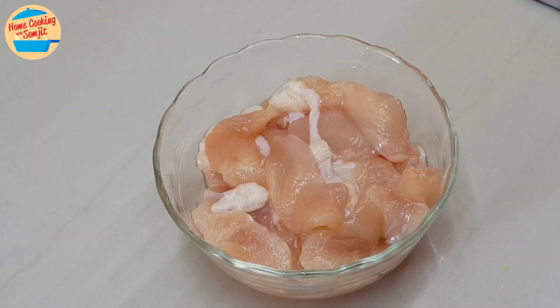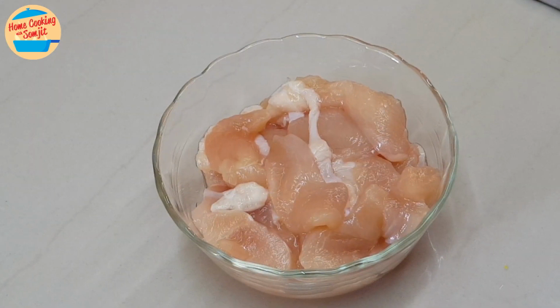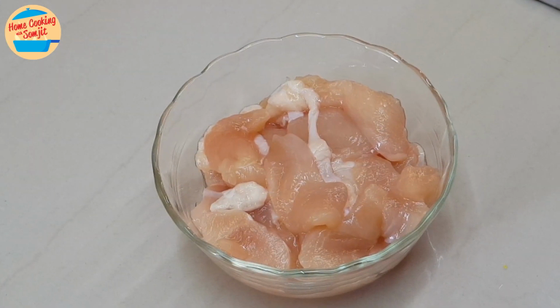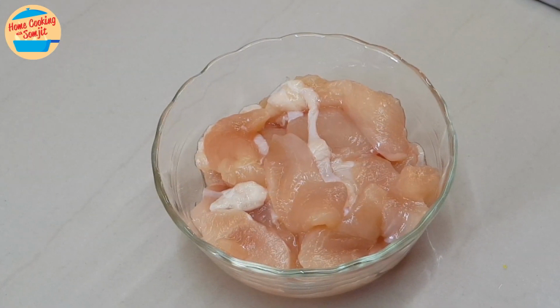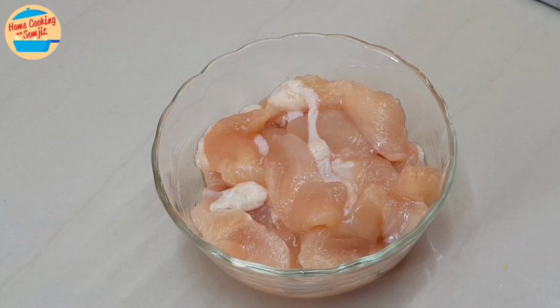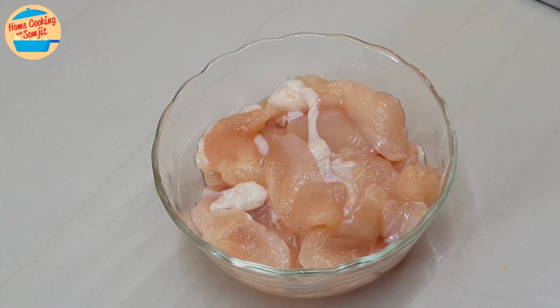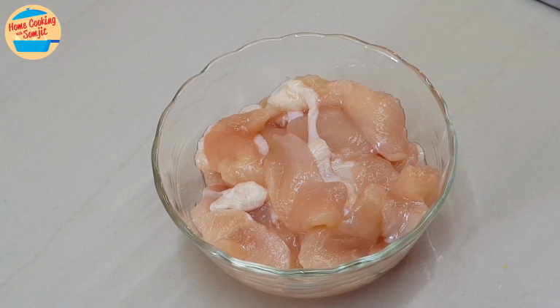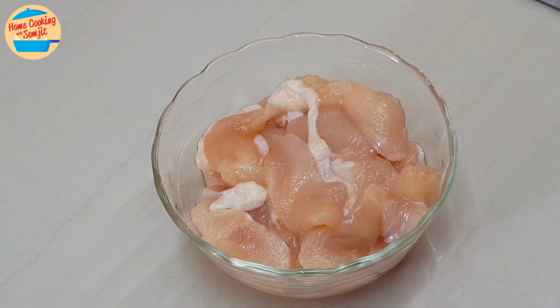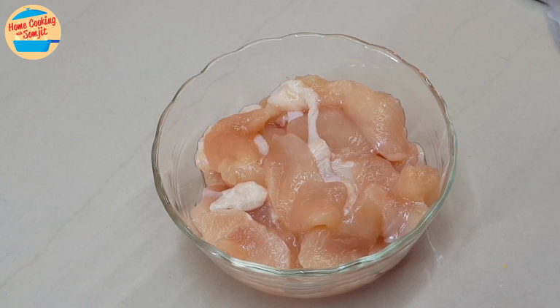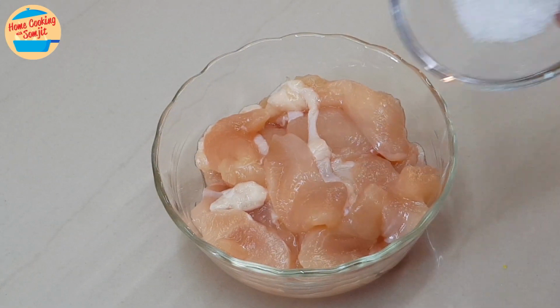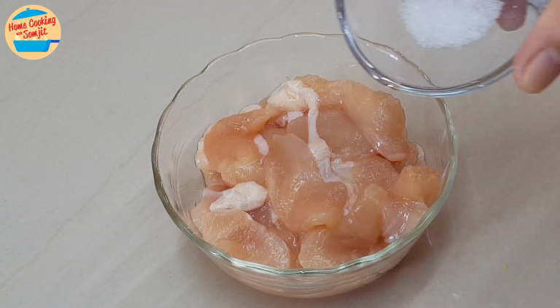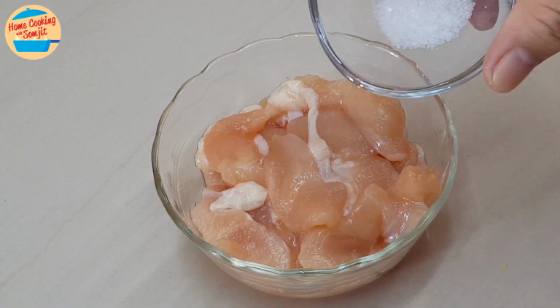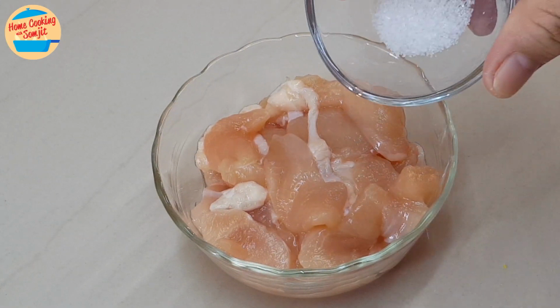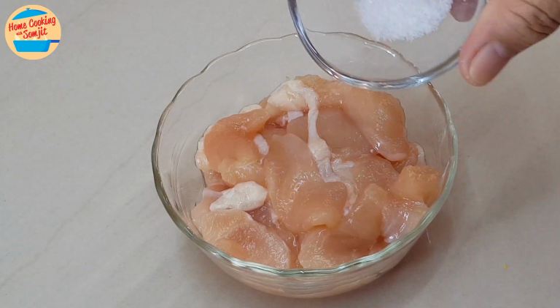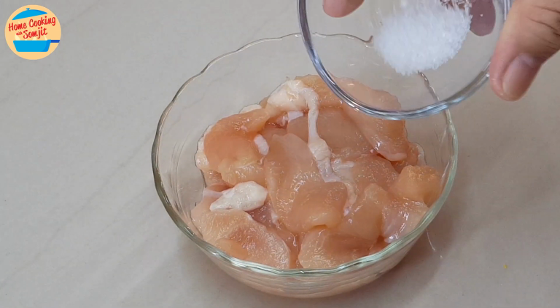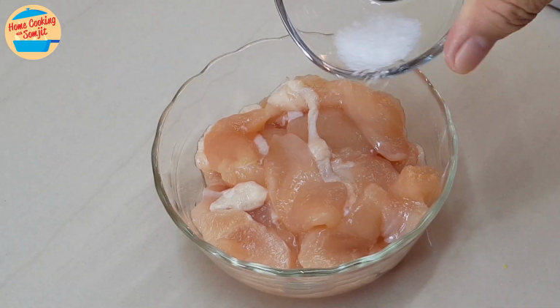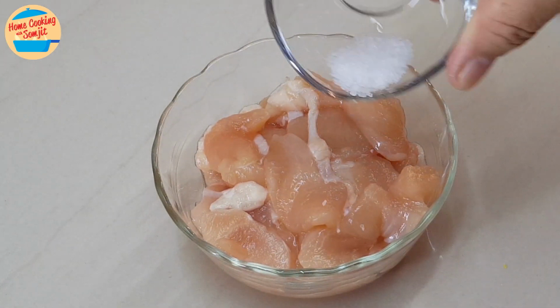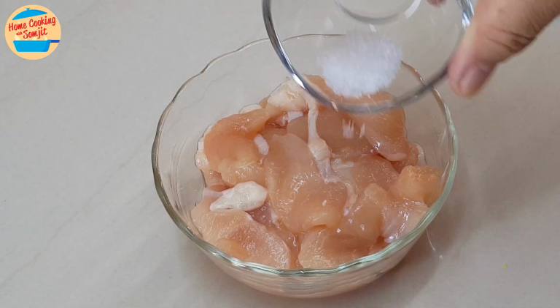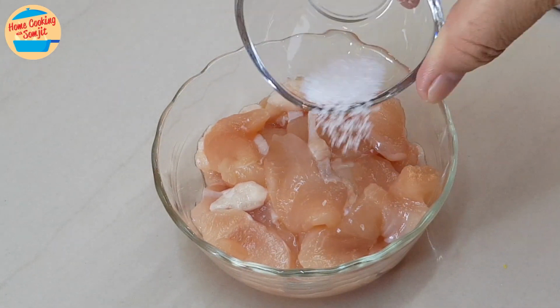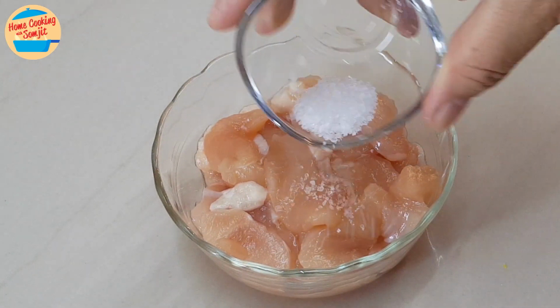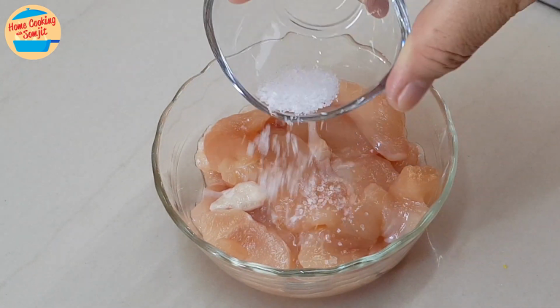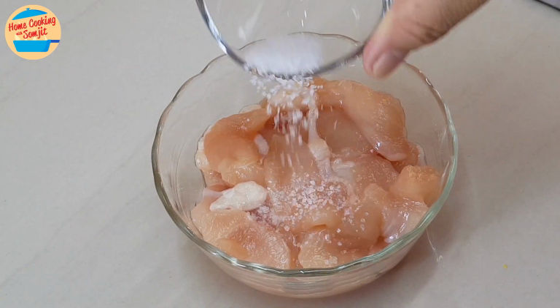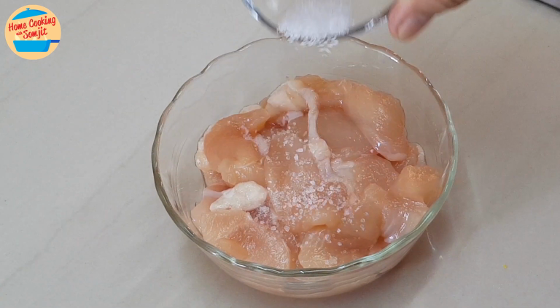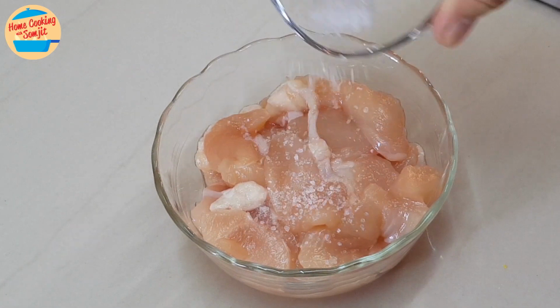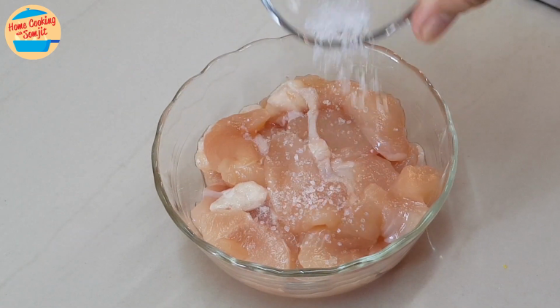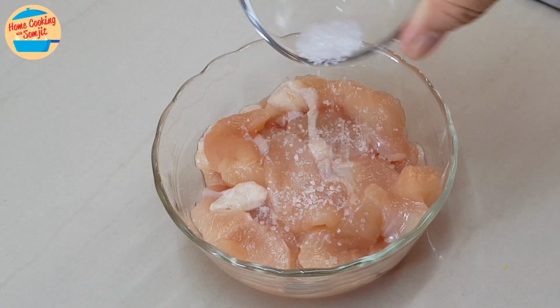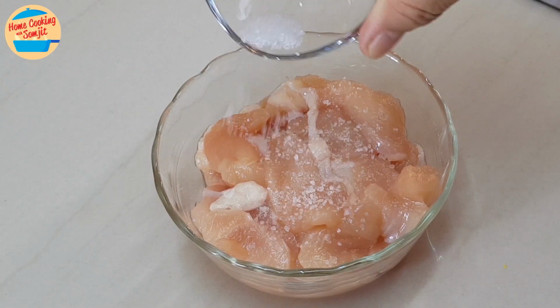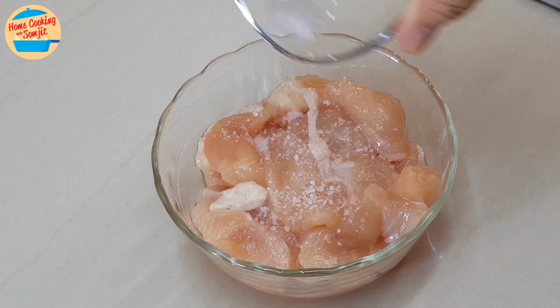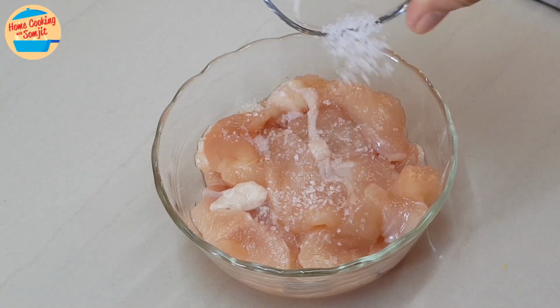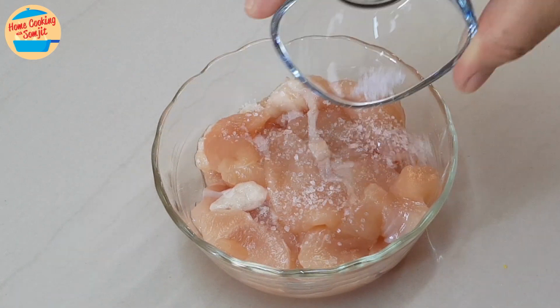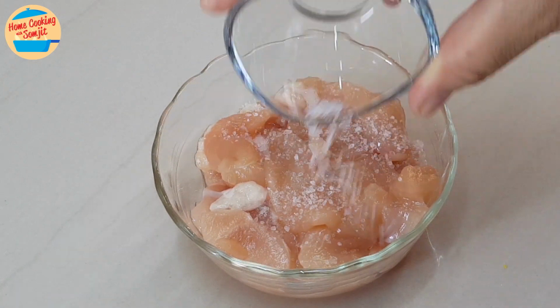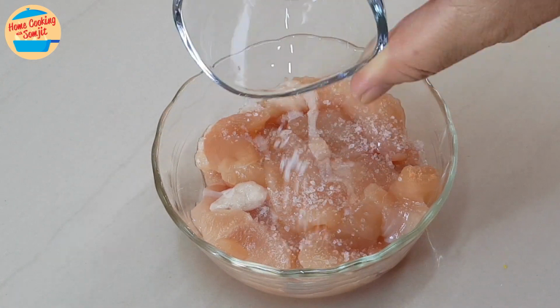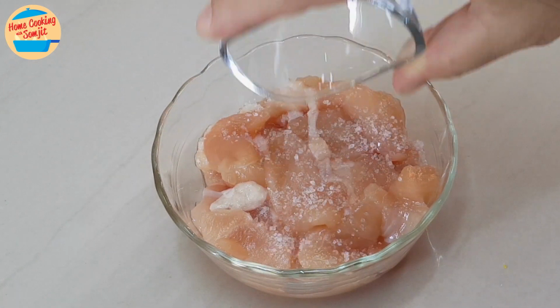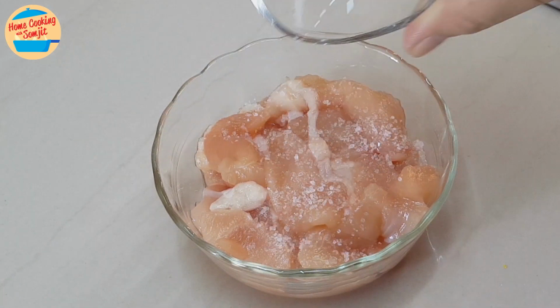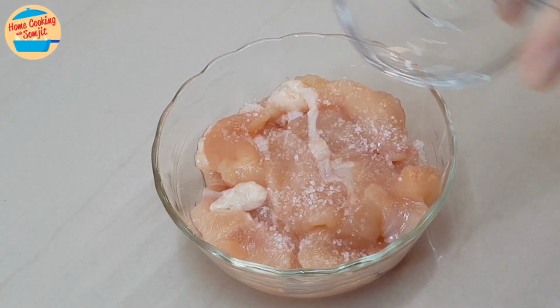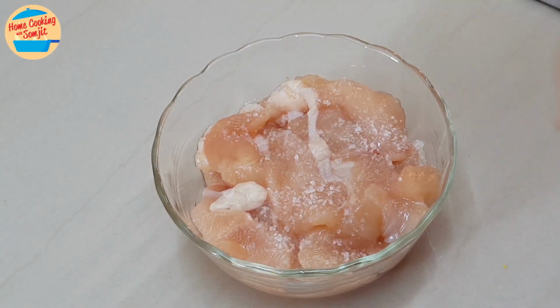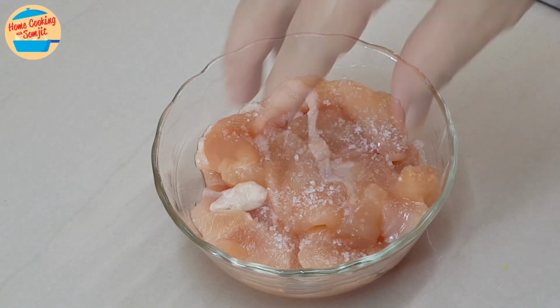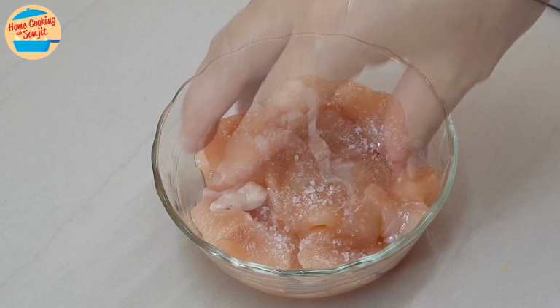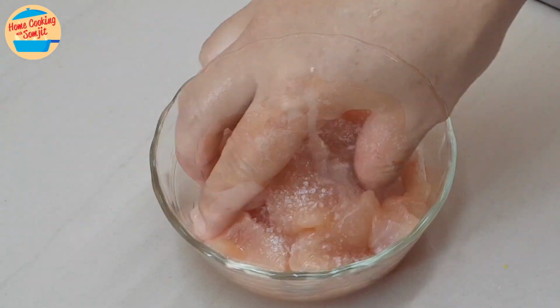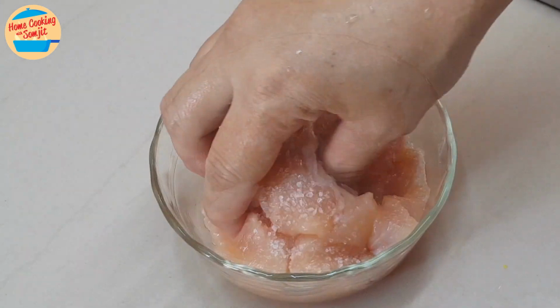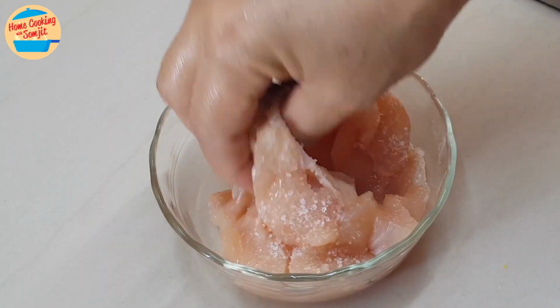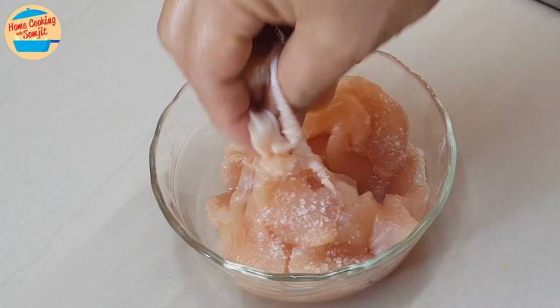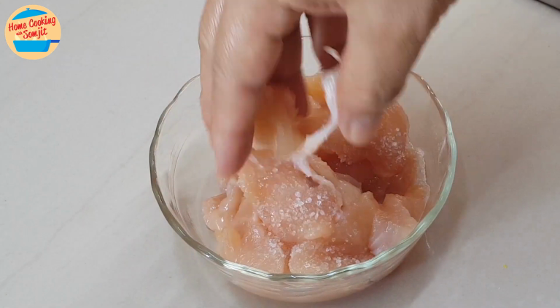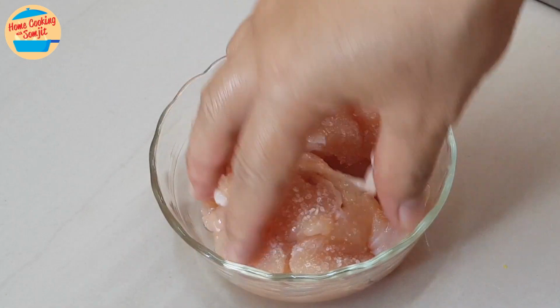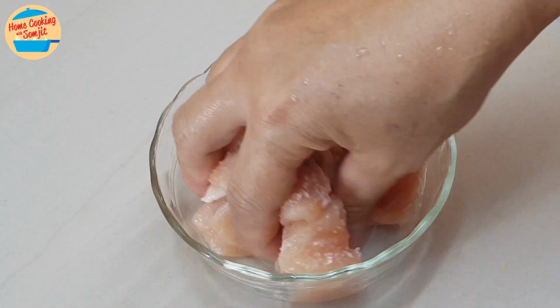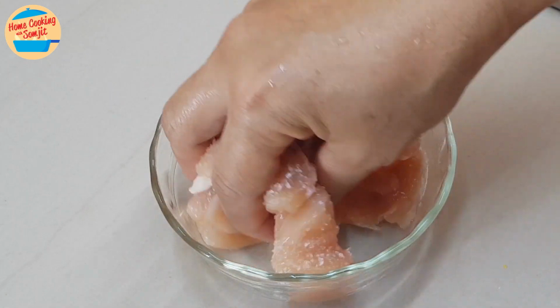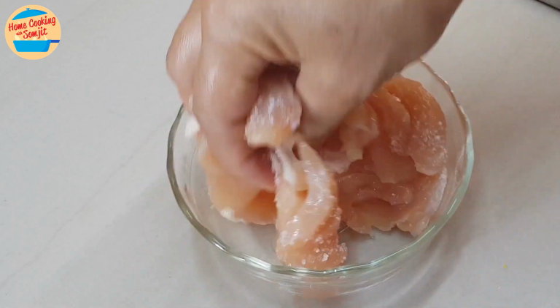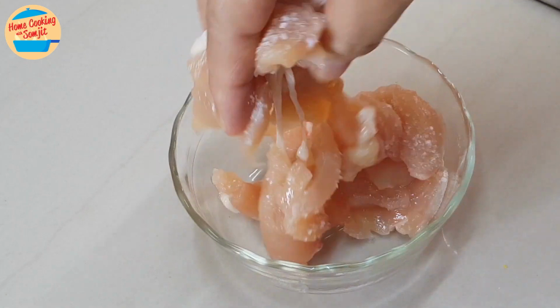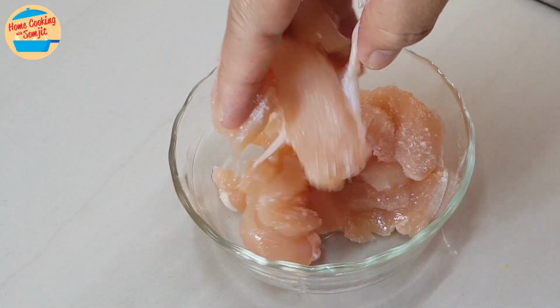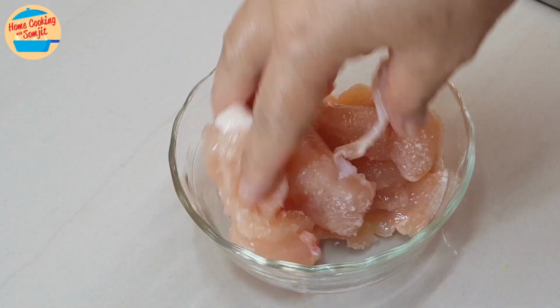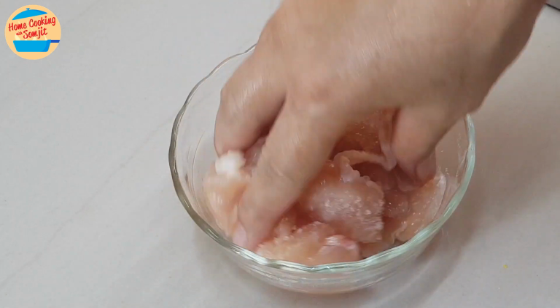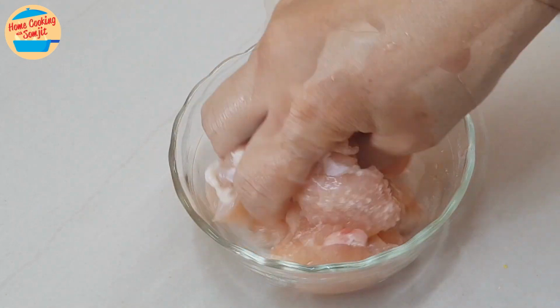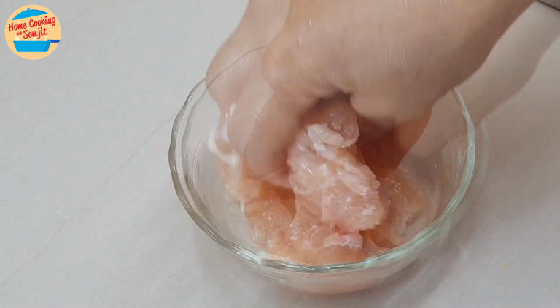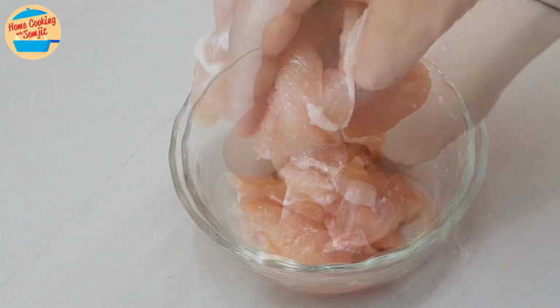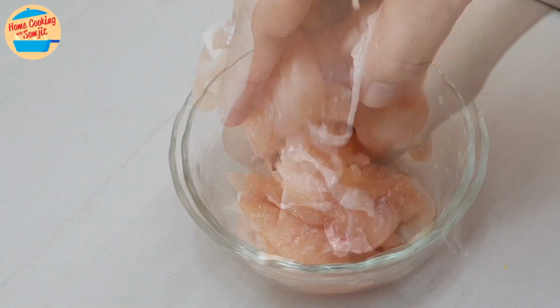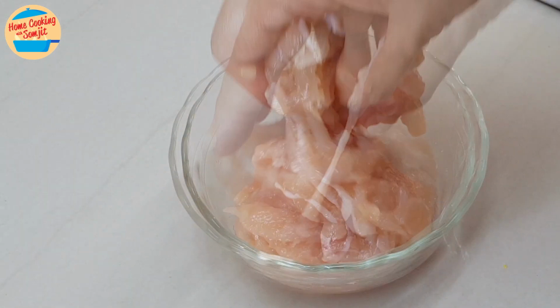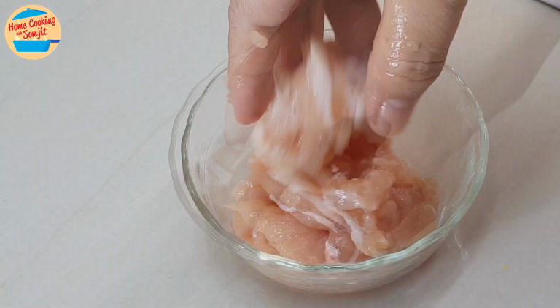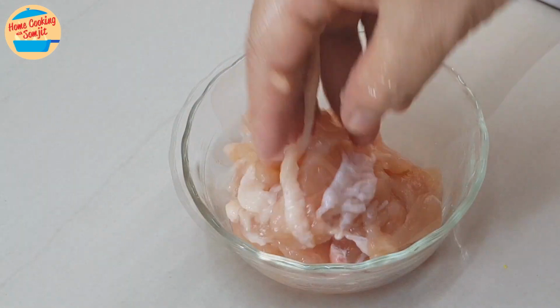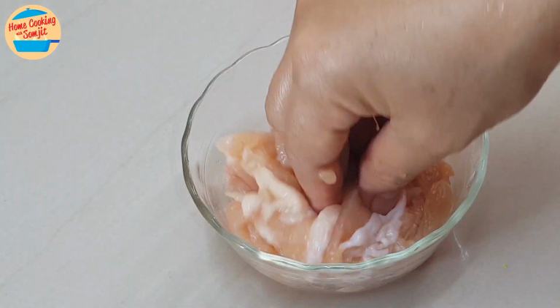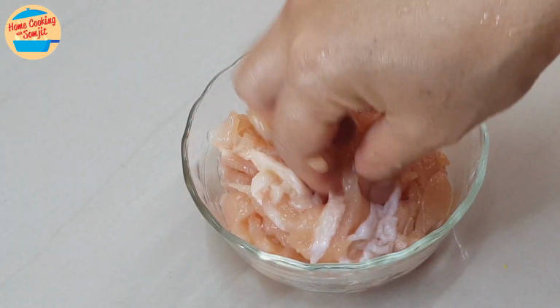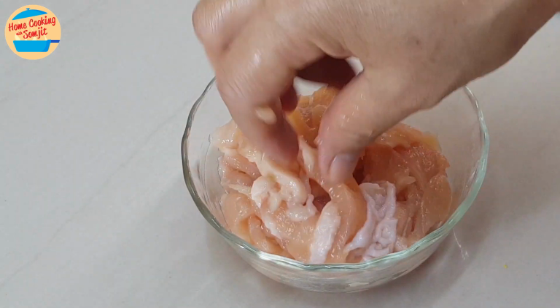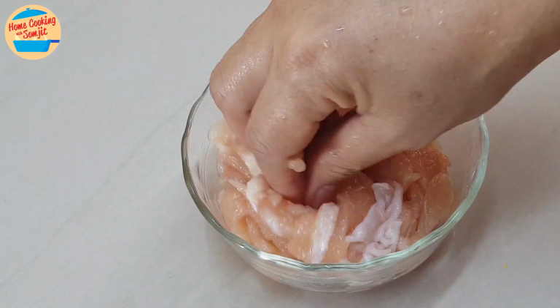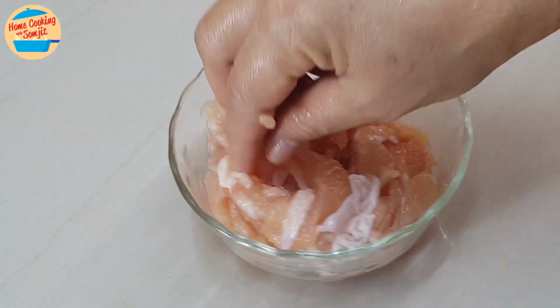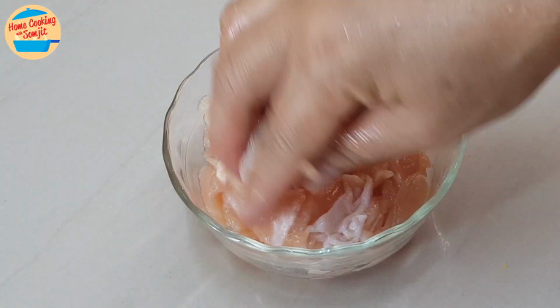Marinate the chicken. Add in all the salt, marinate it, and put it aside.